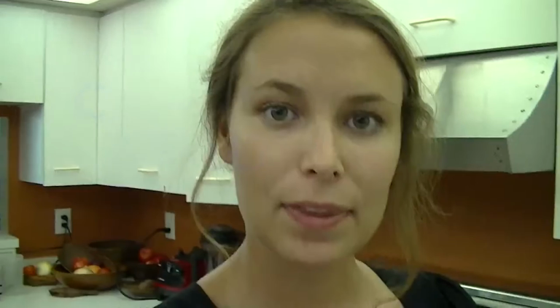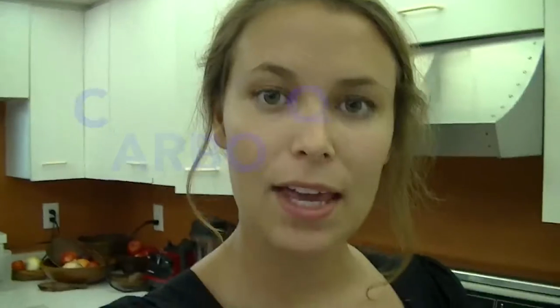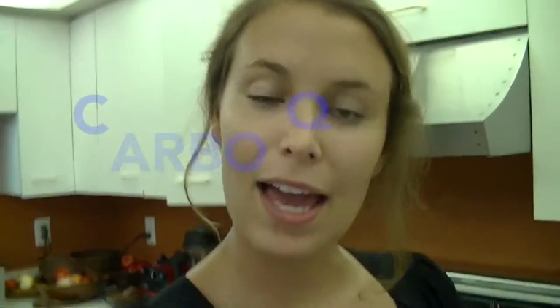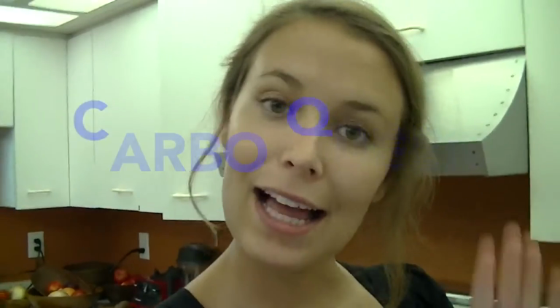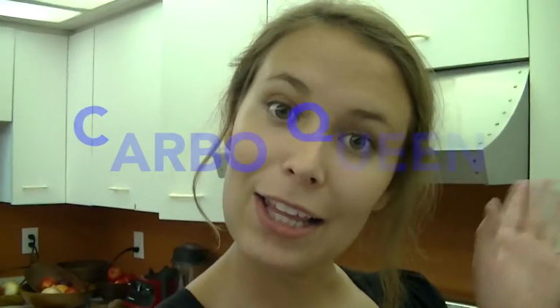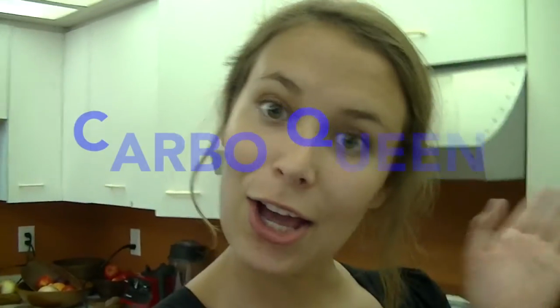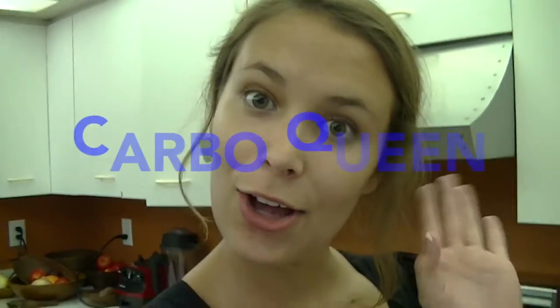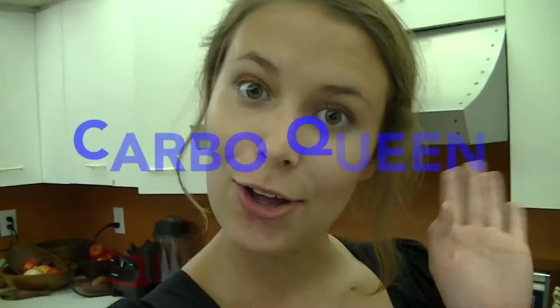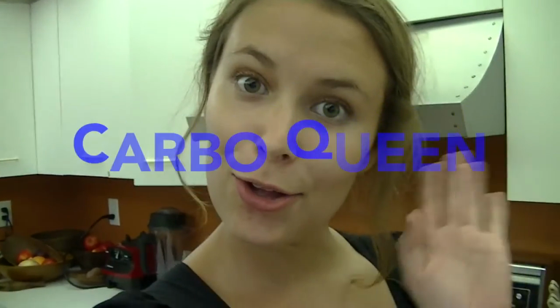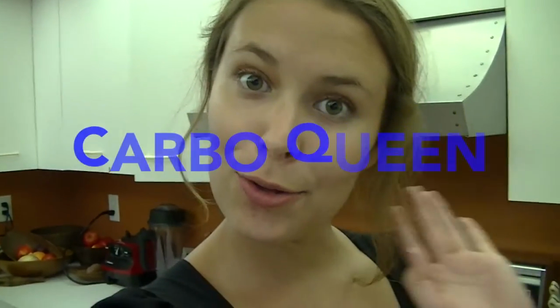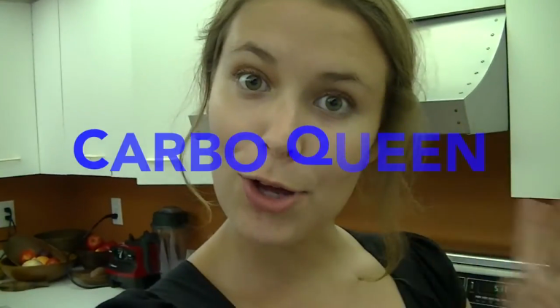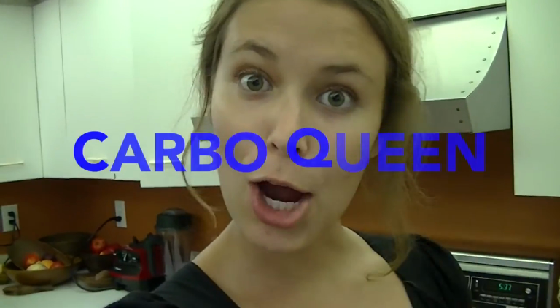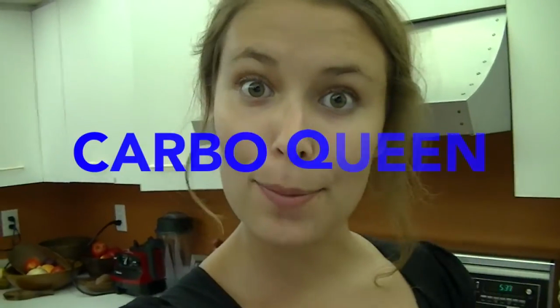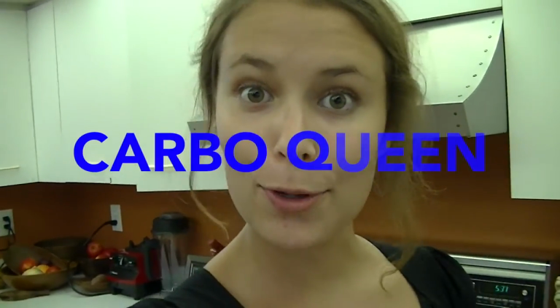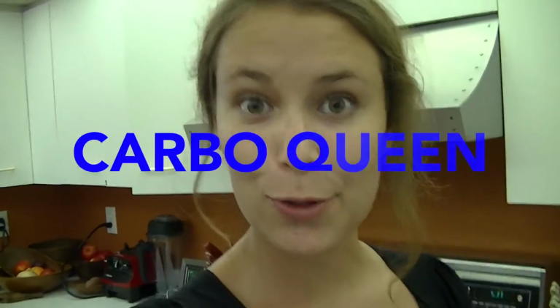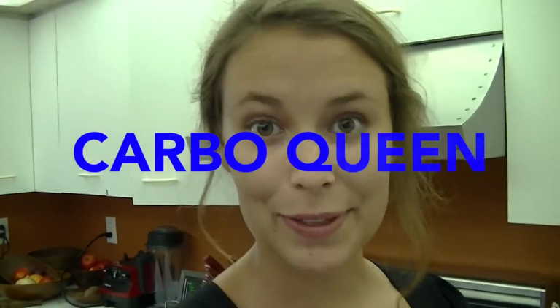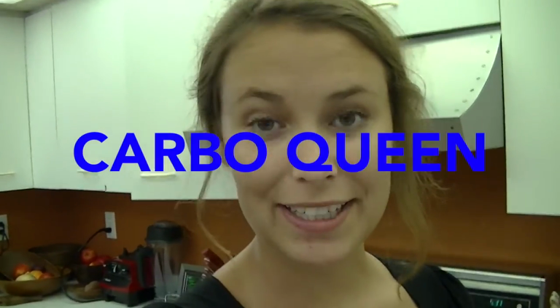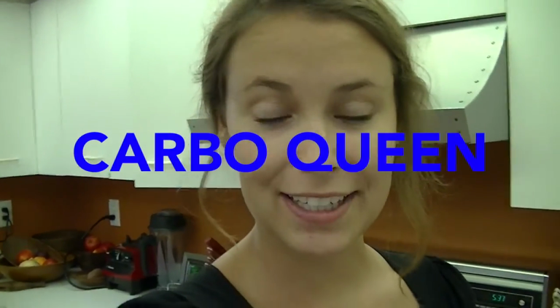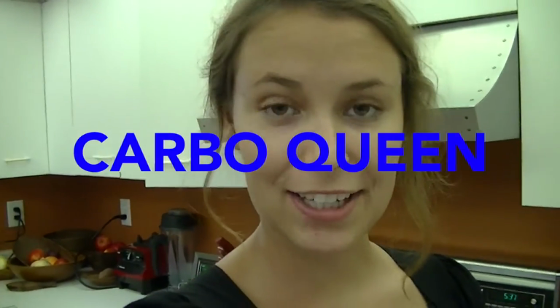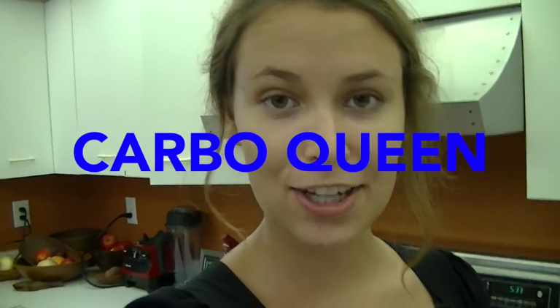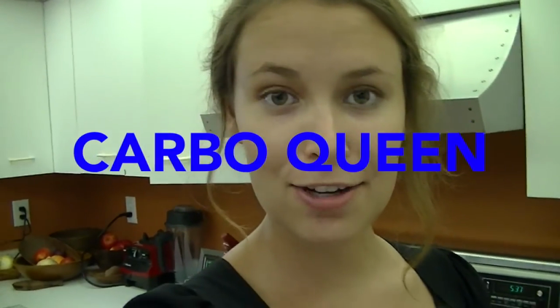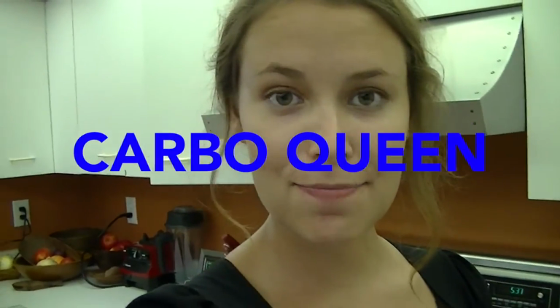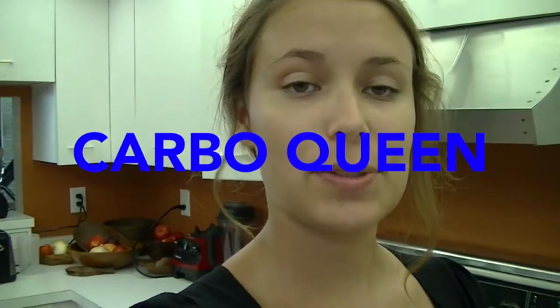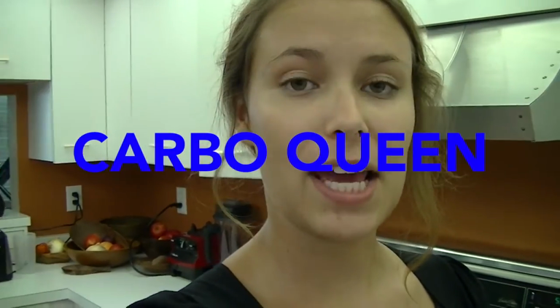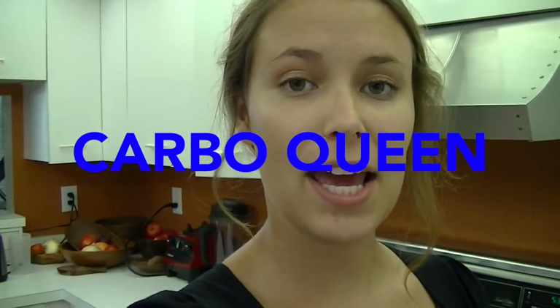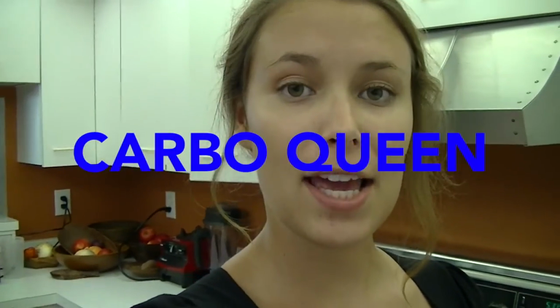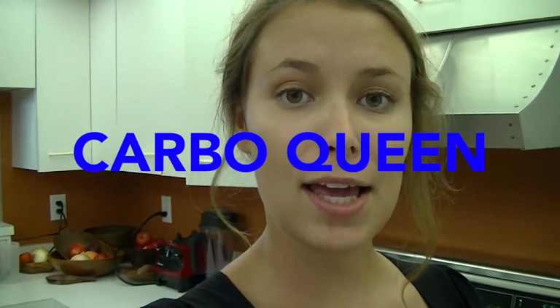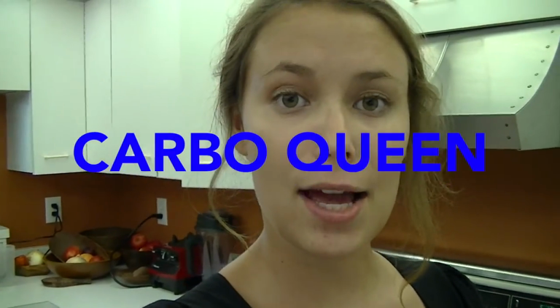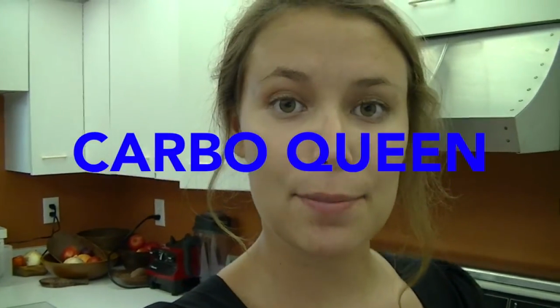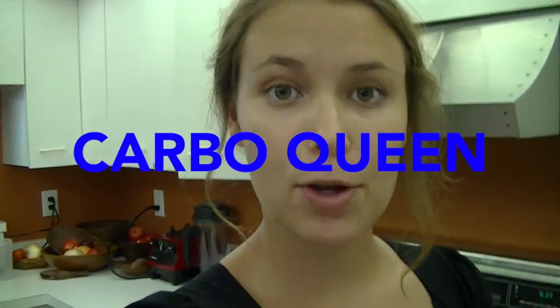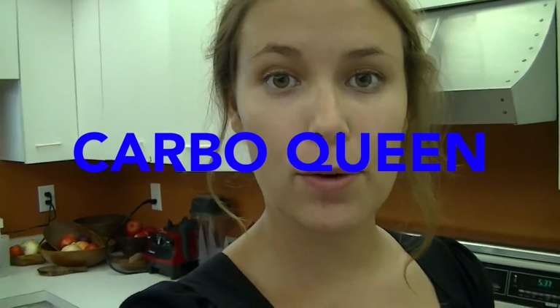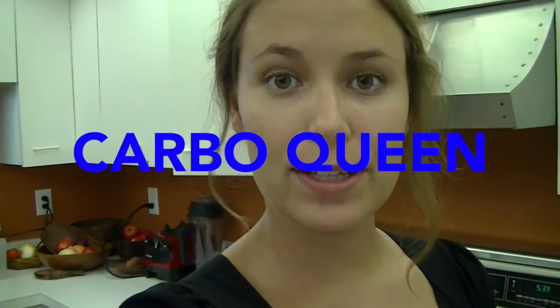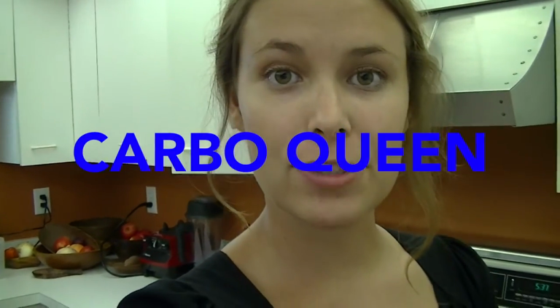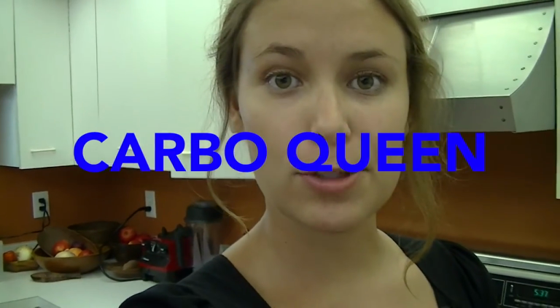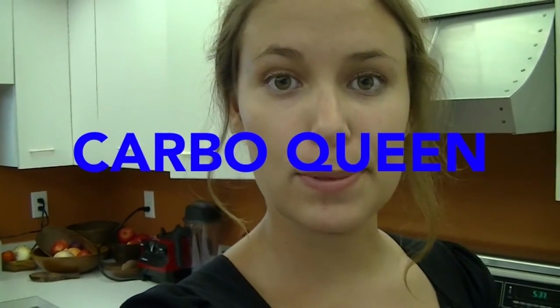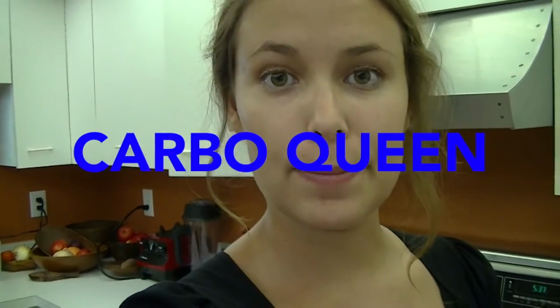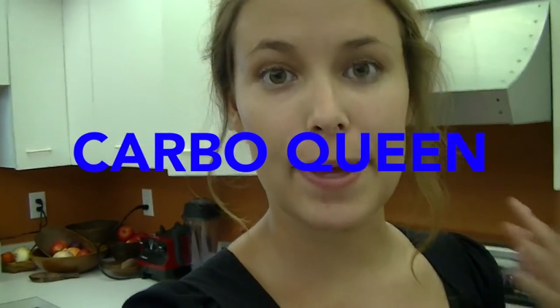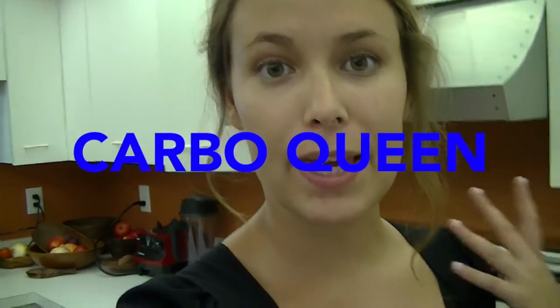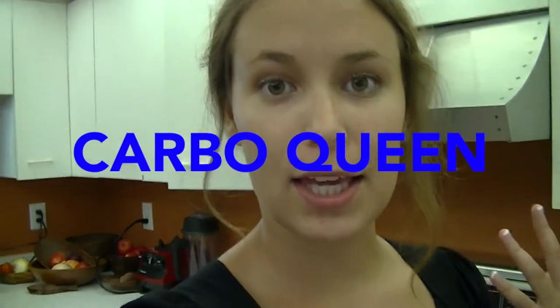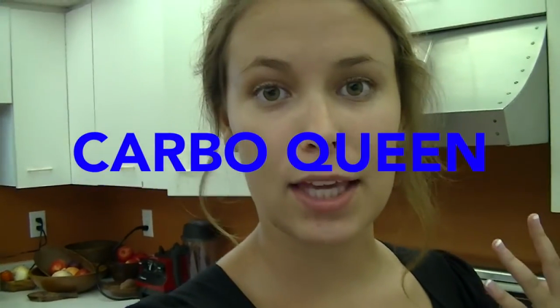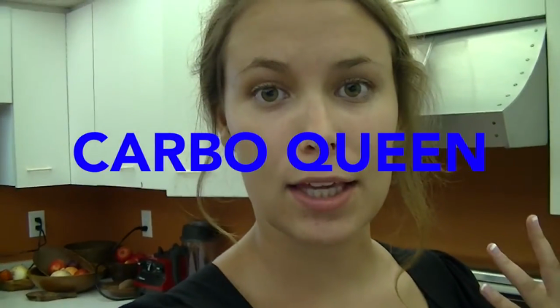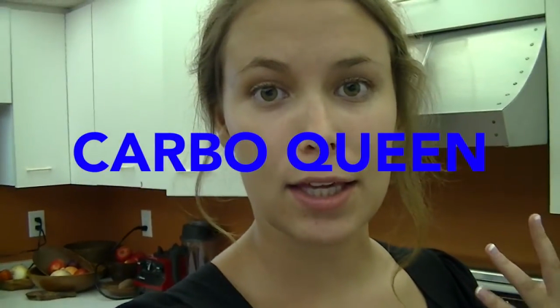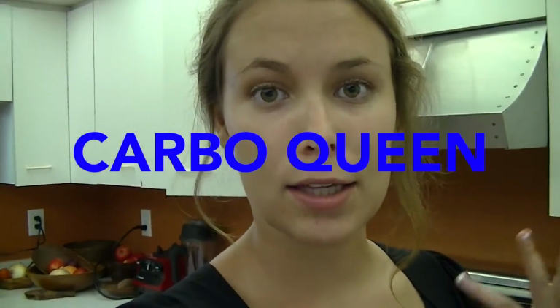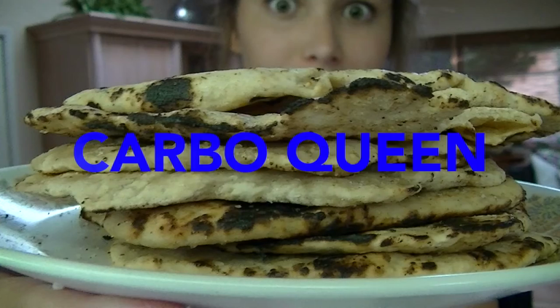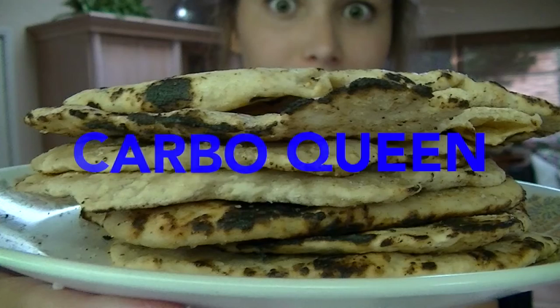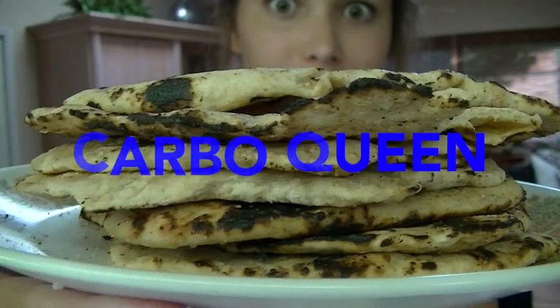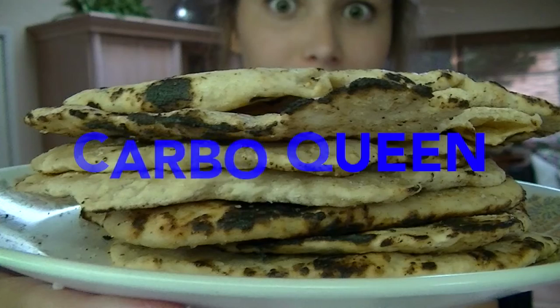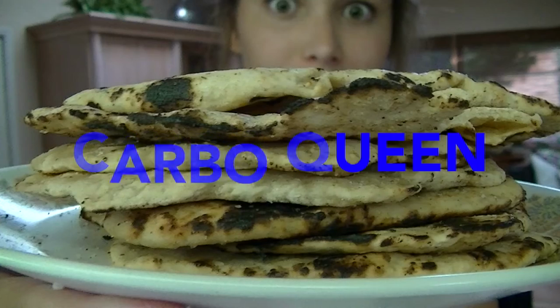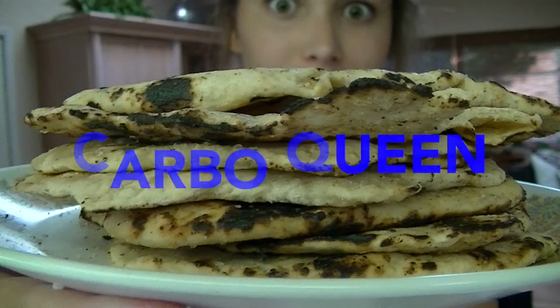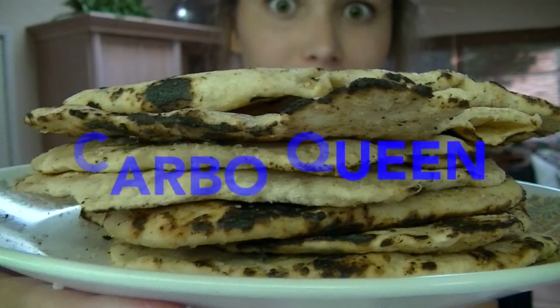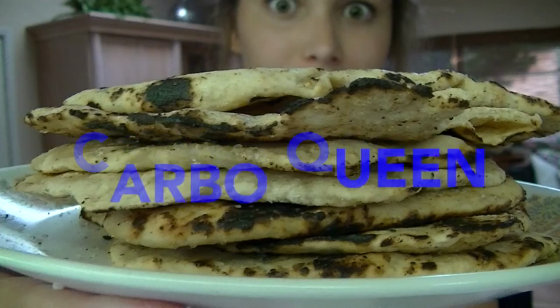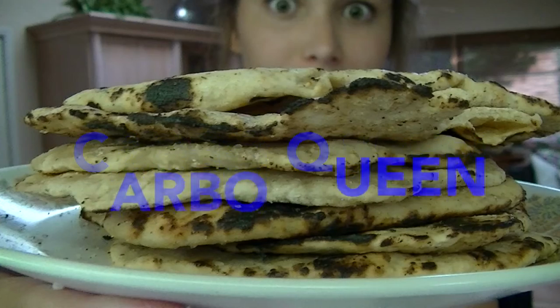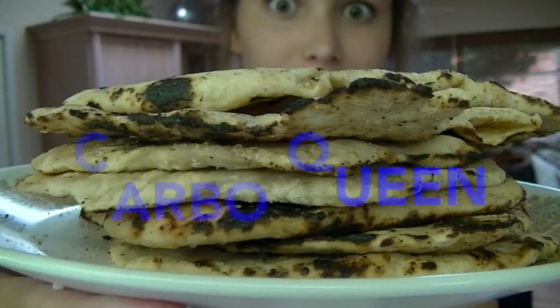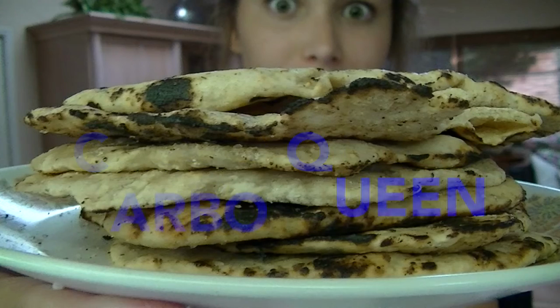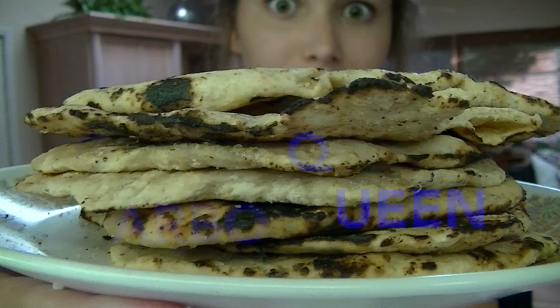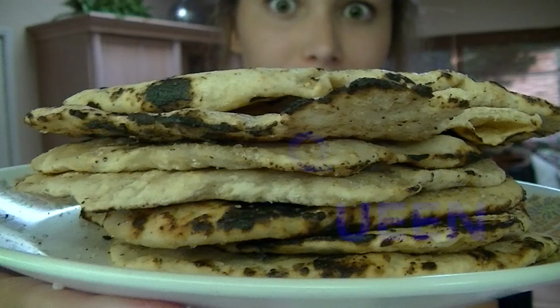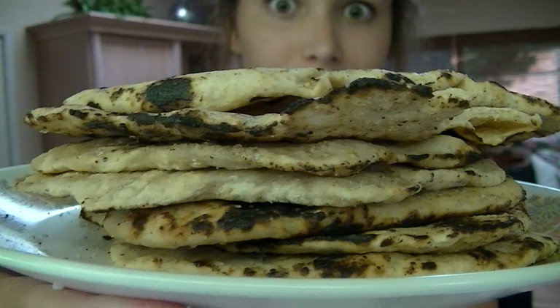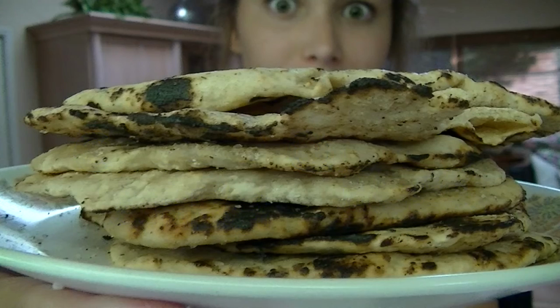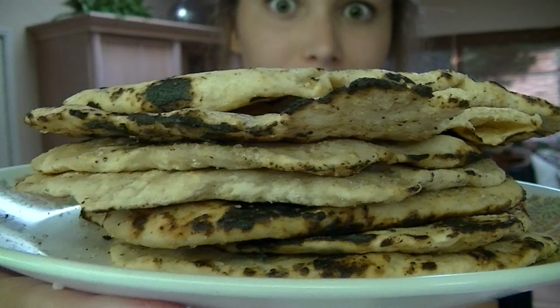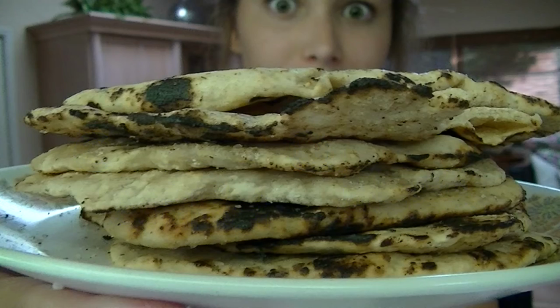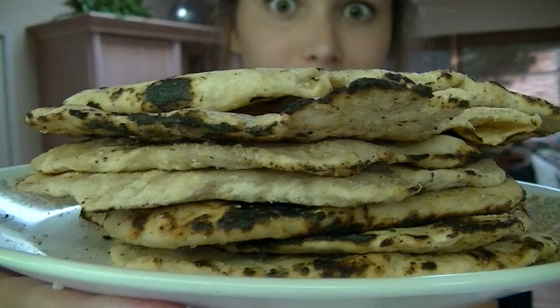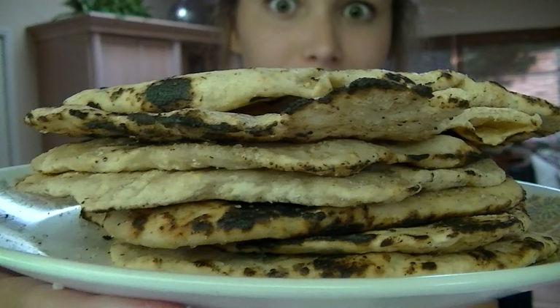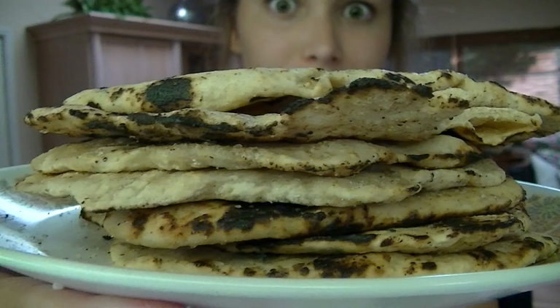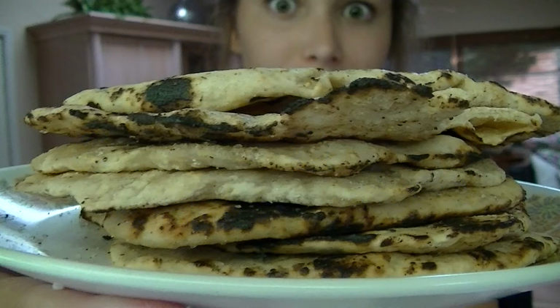Hello, CarboClean here. Today I'm going to be making flatbread tortillas.